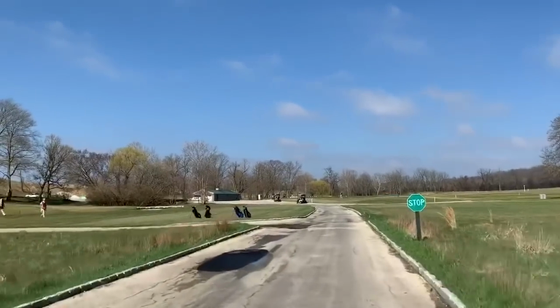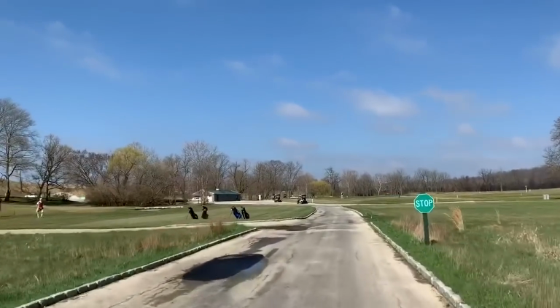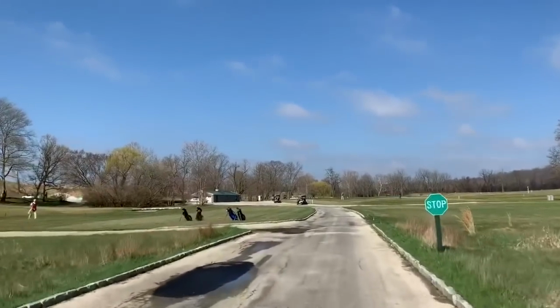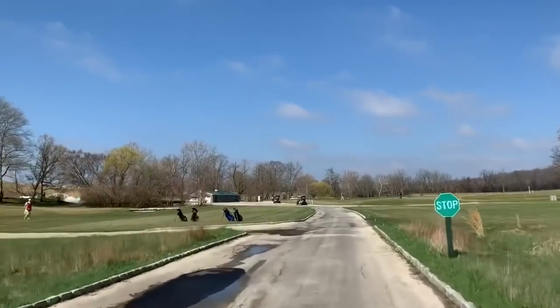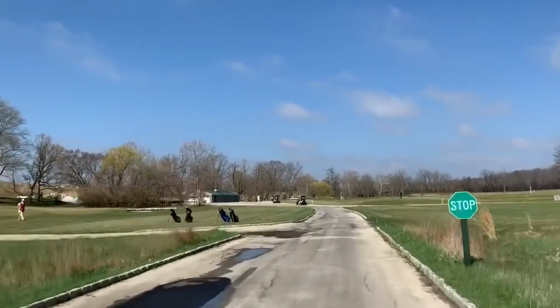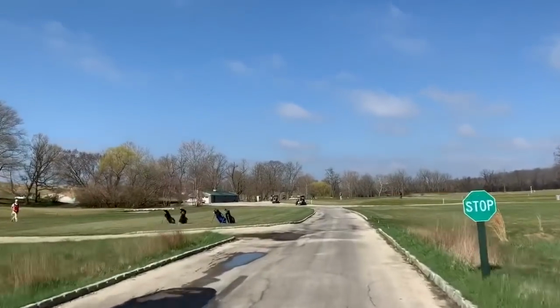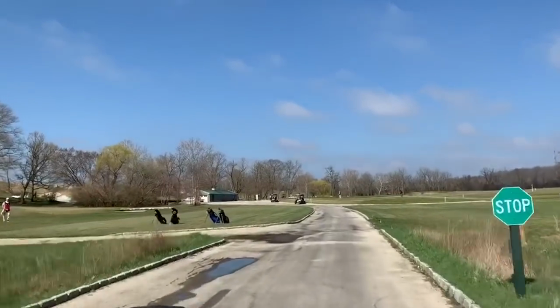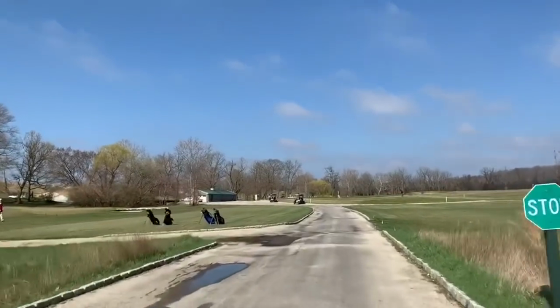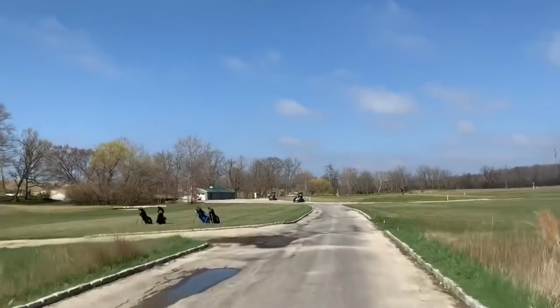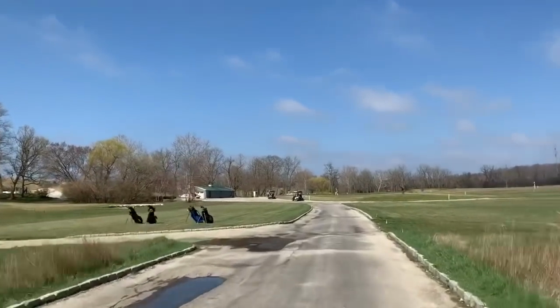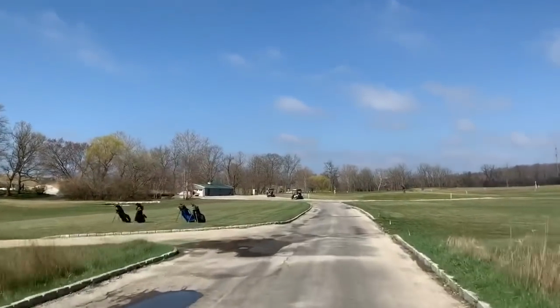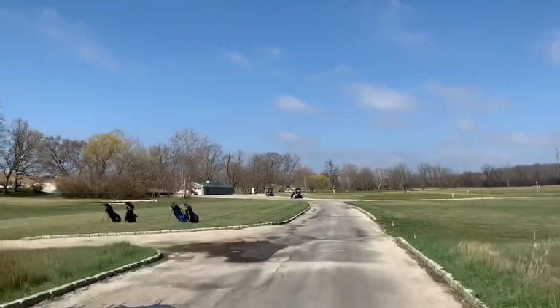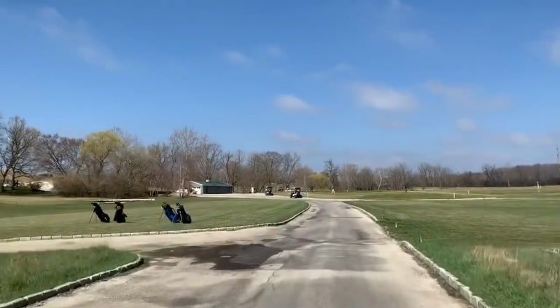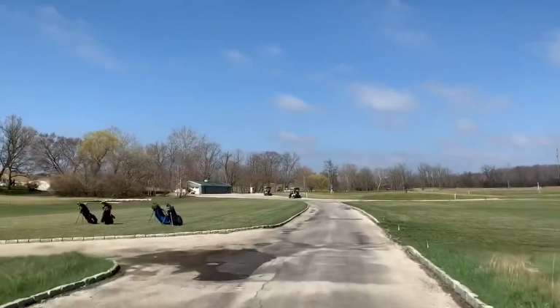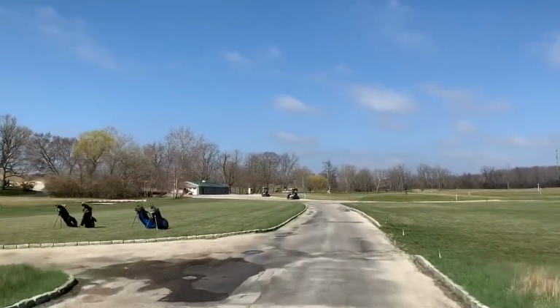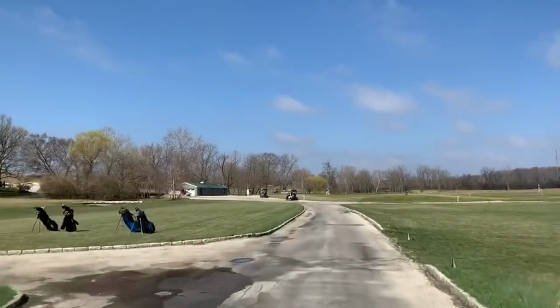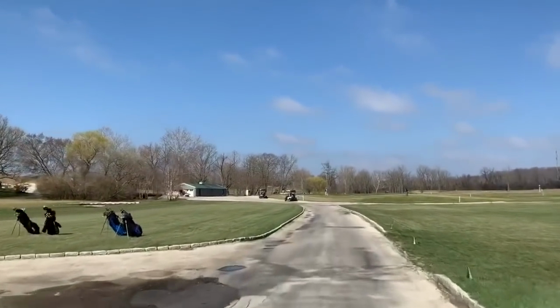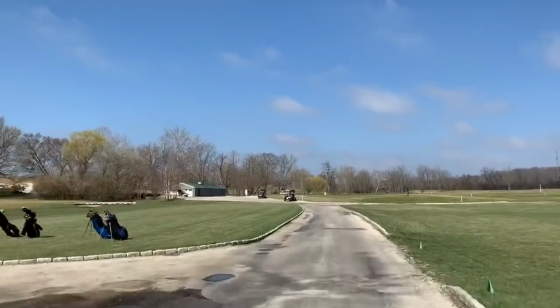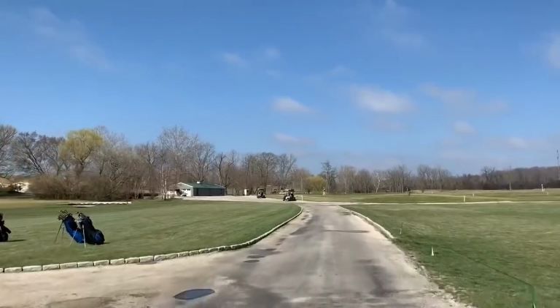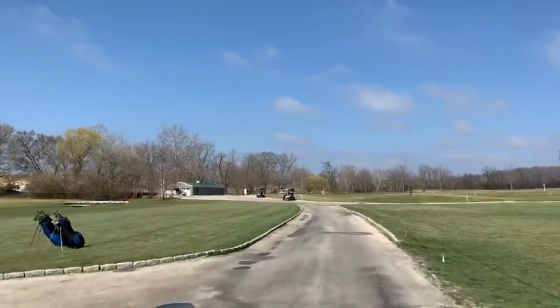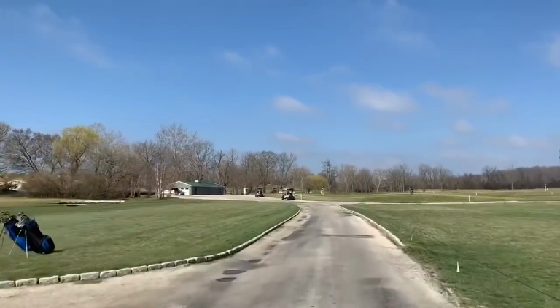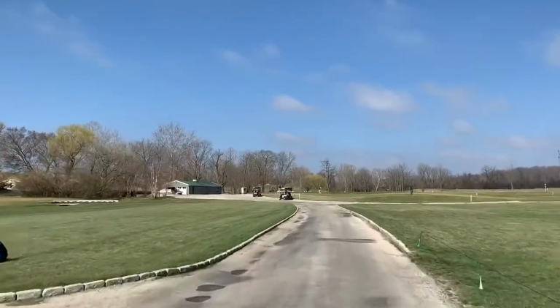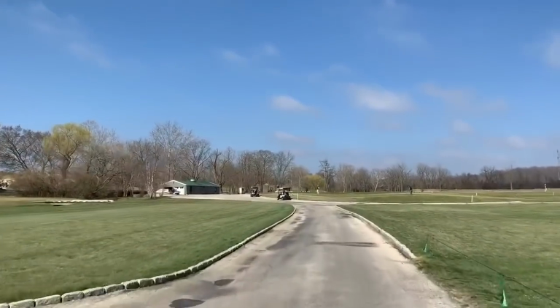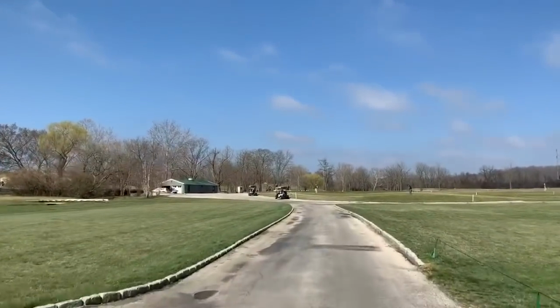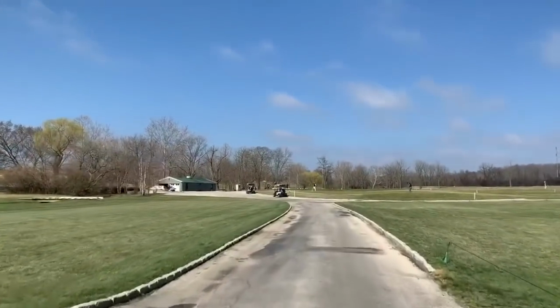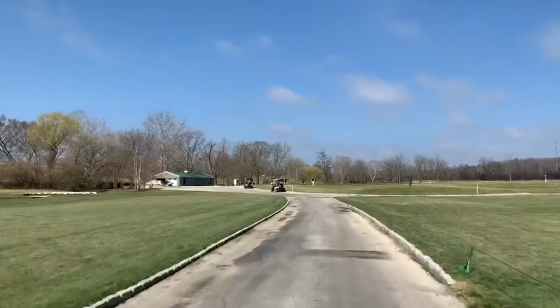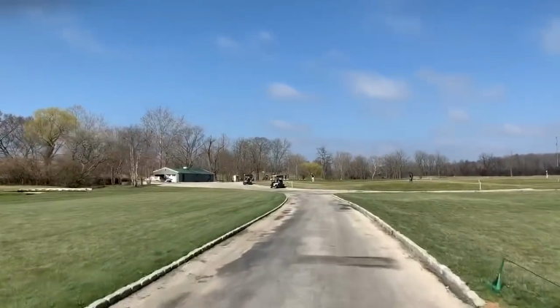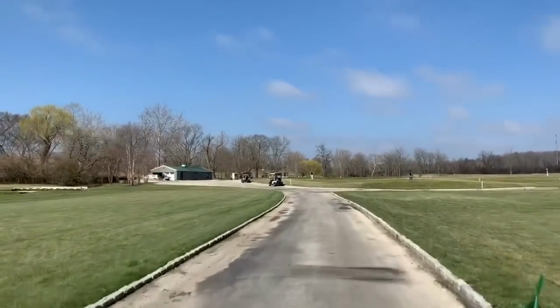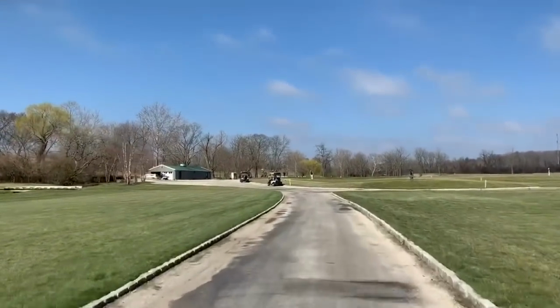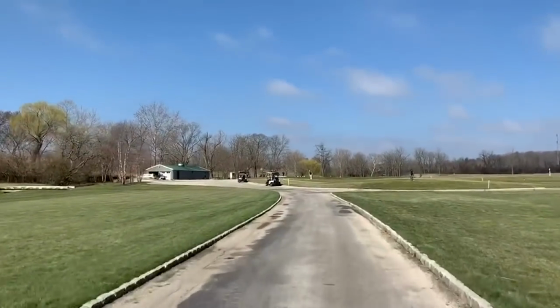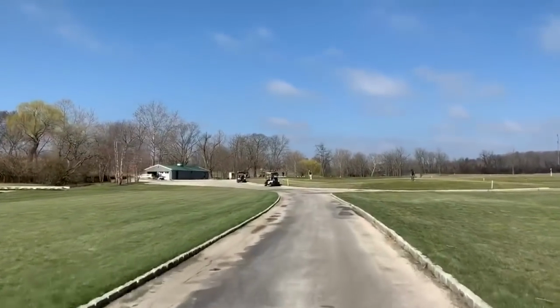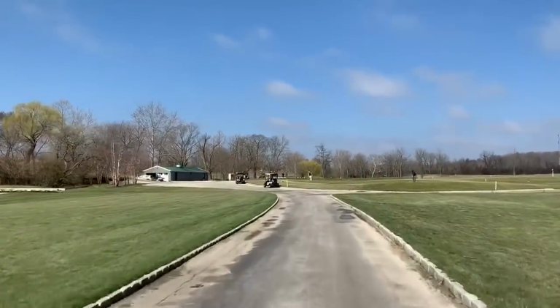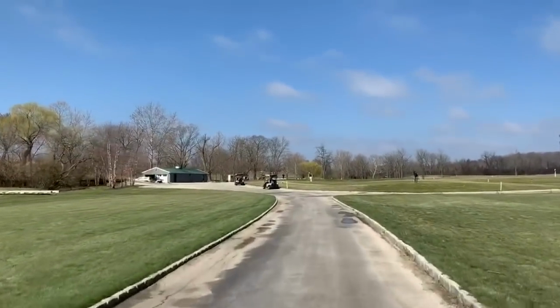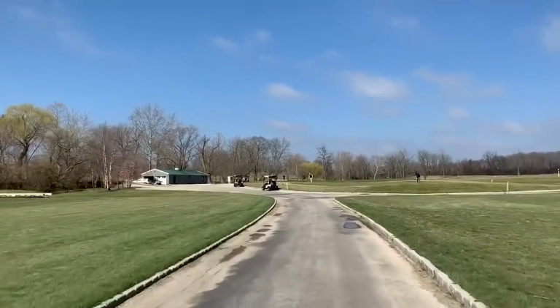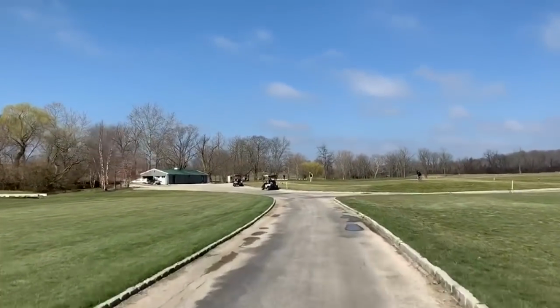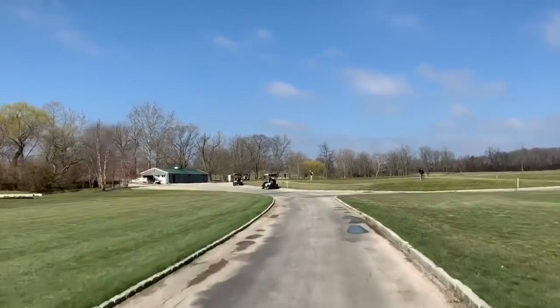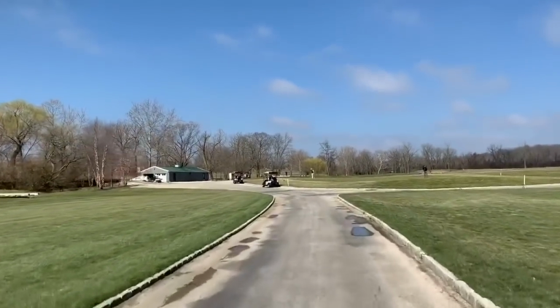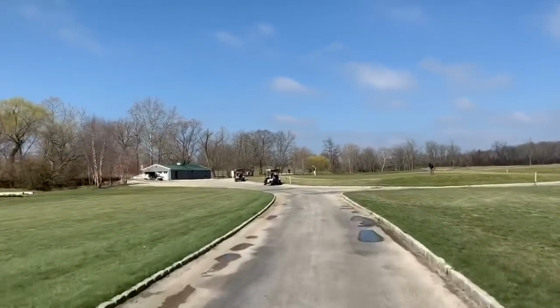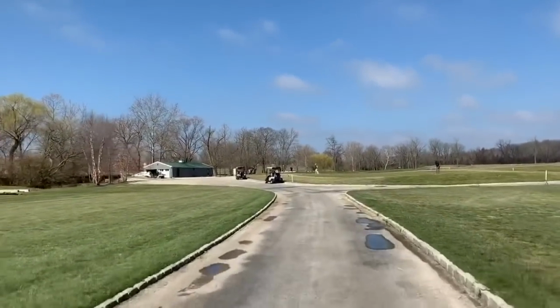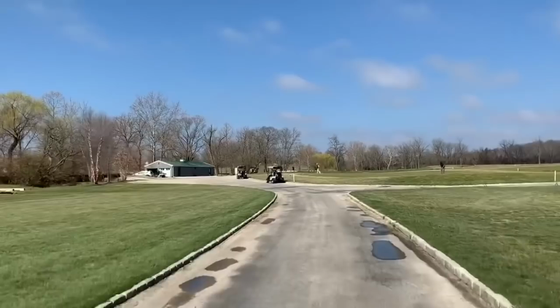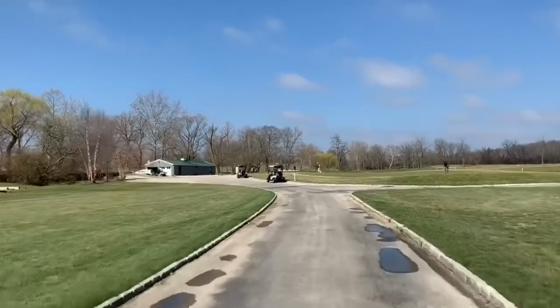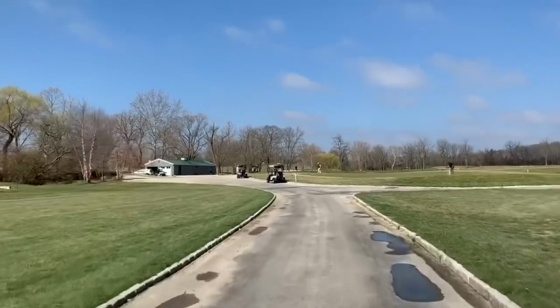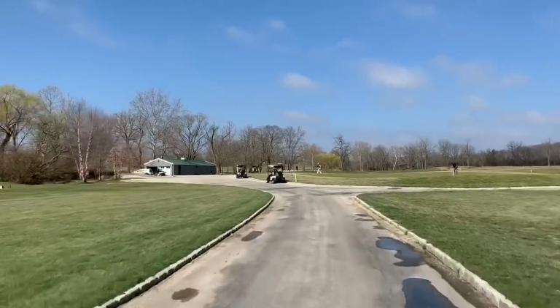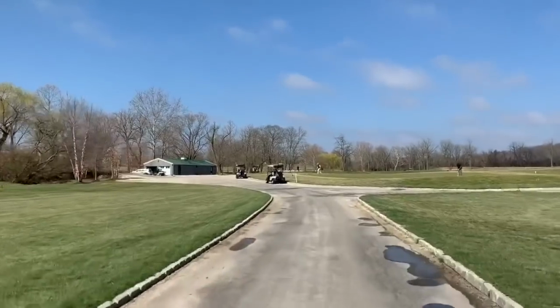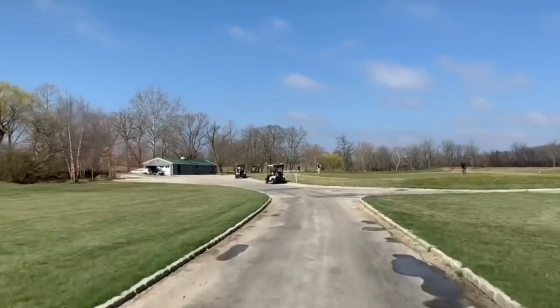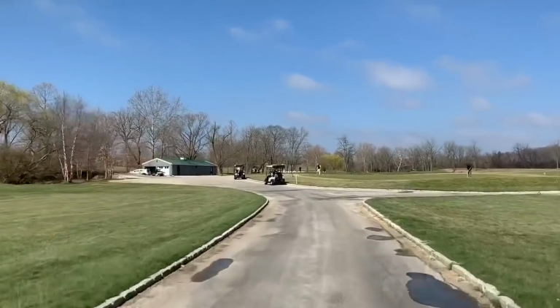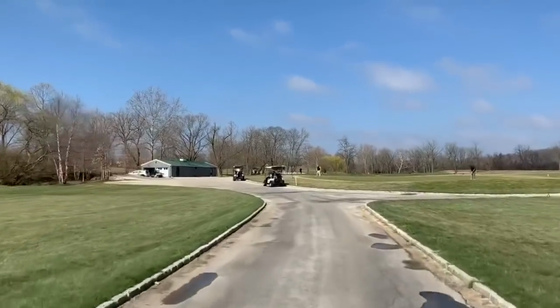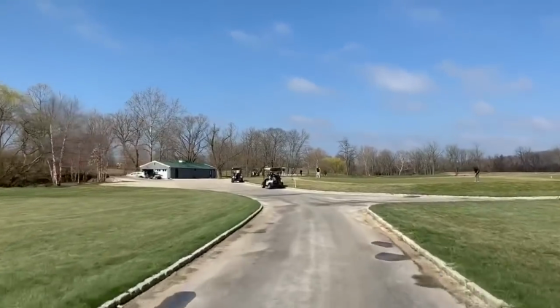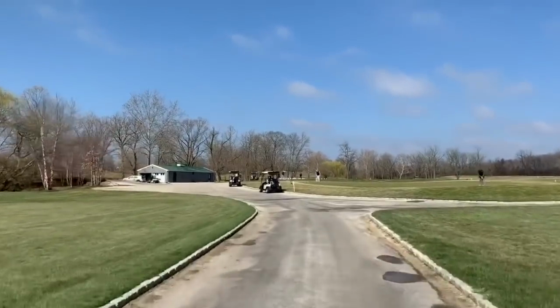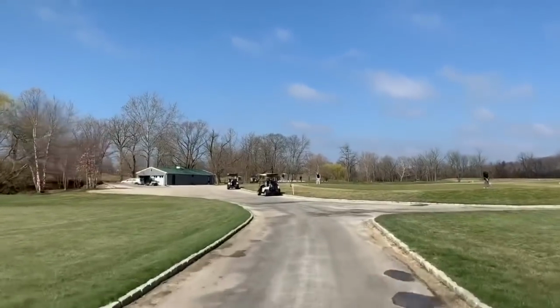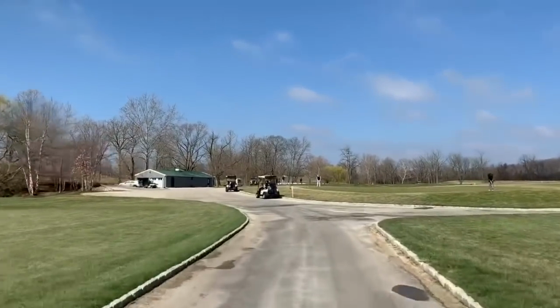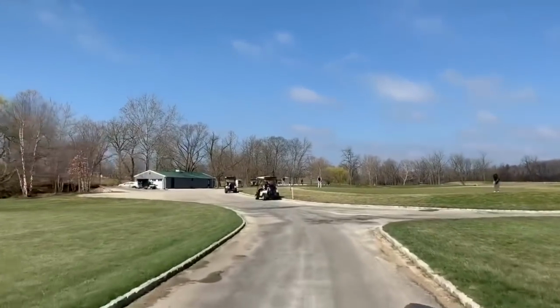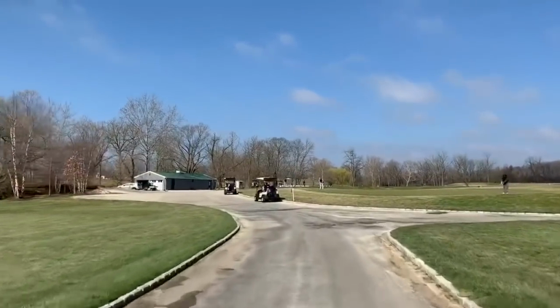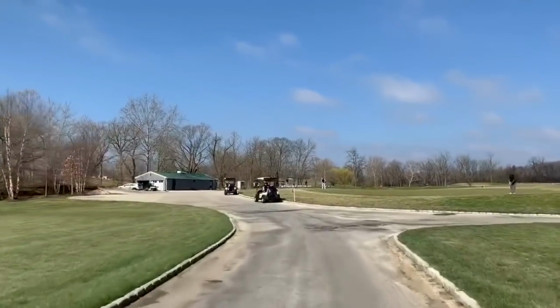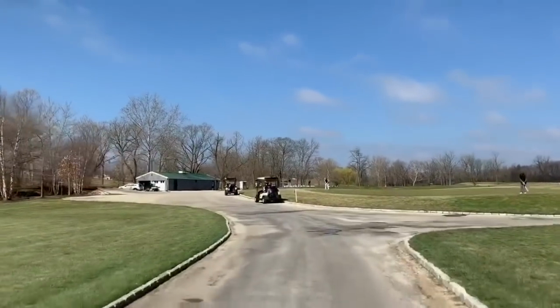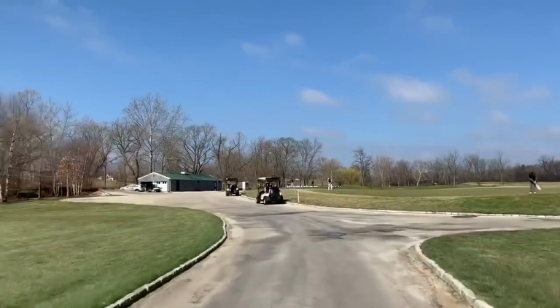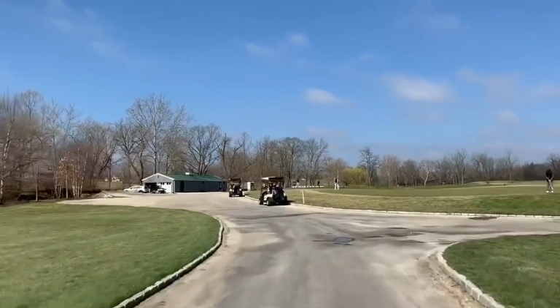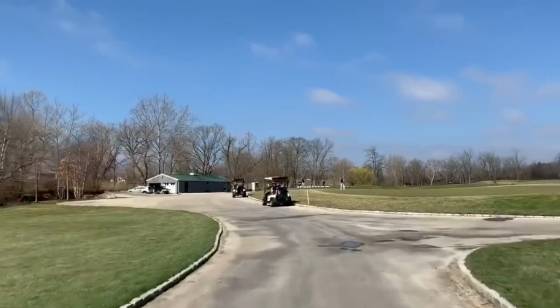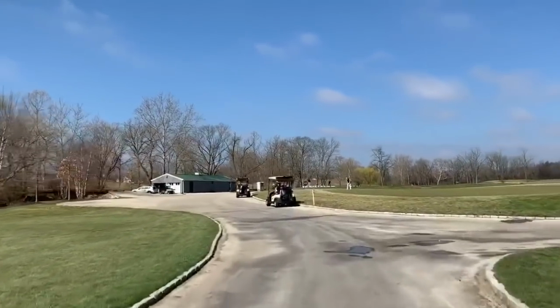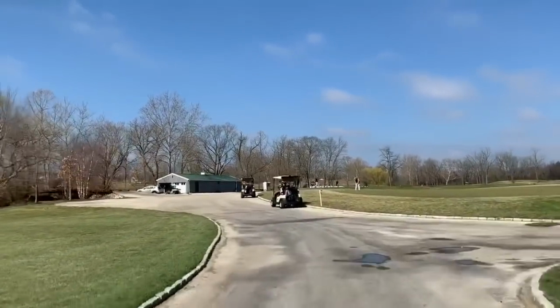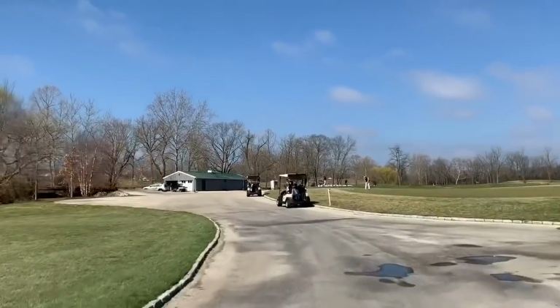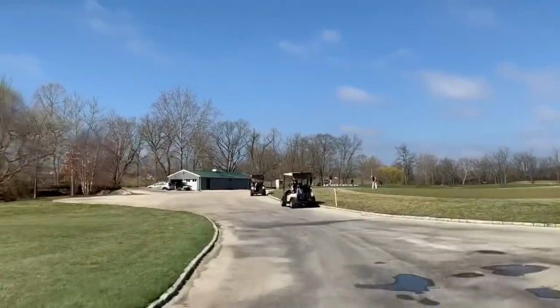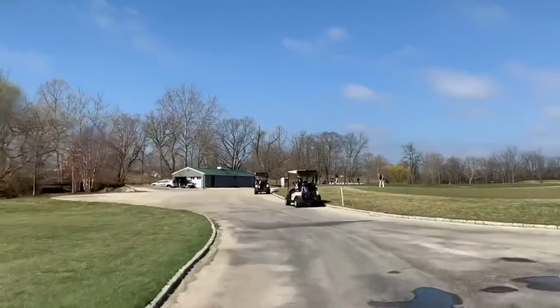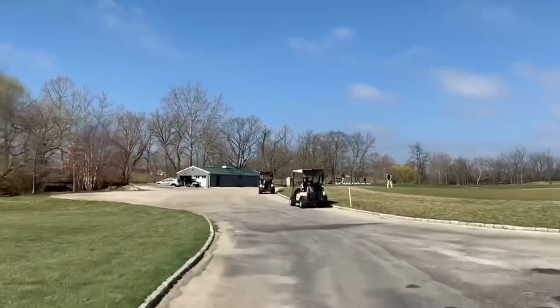As you approach, the practice putting green will be in front of you and there will be stalls set up as you continue toward the water cooler.